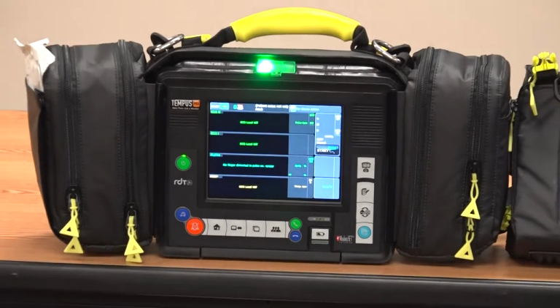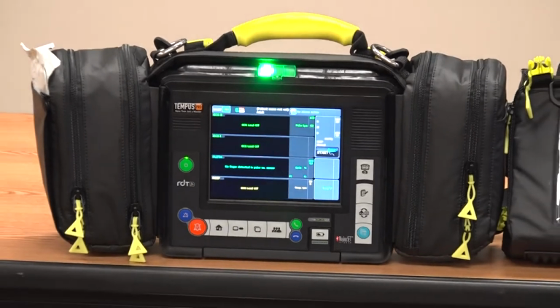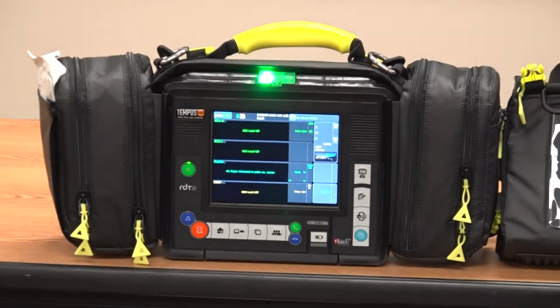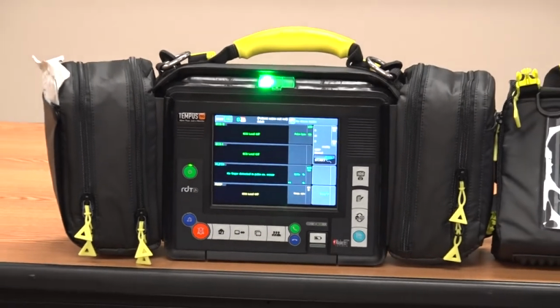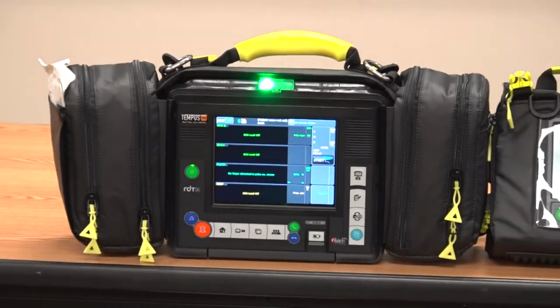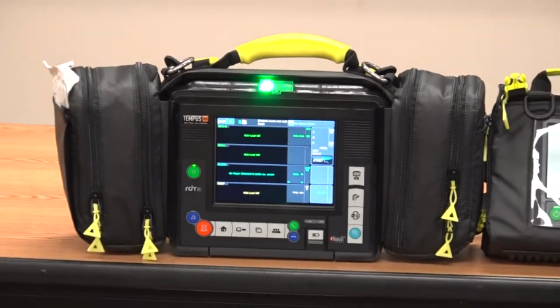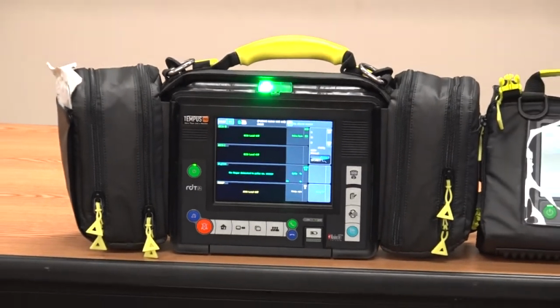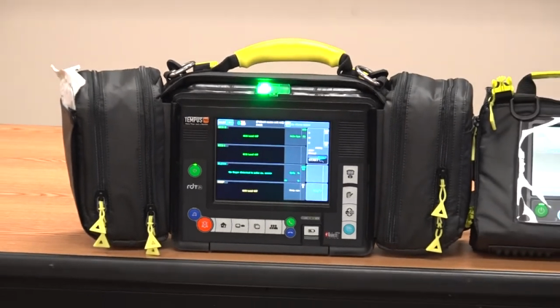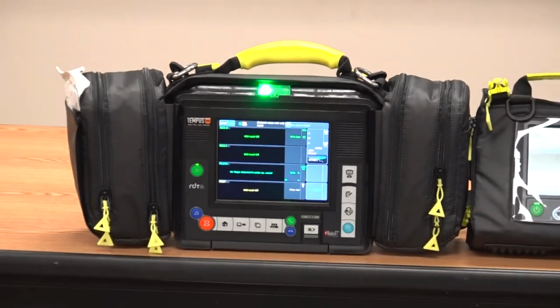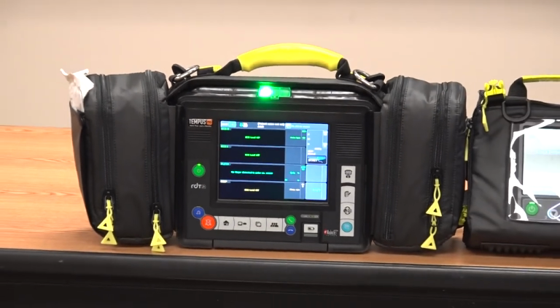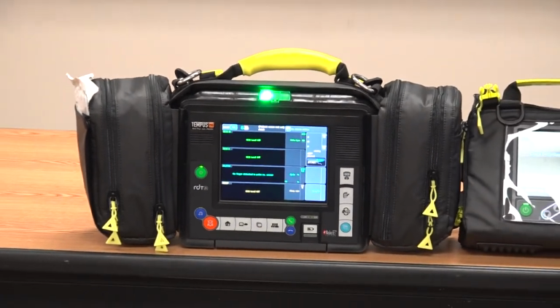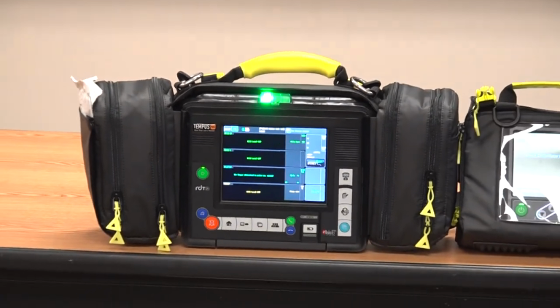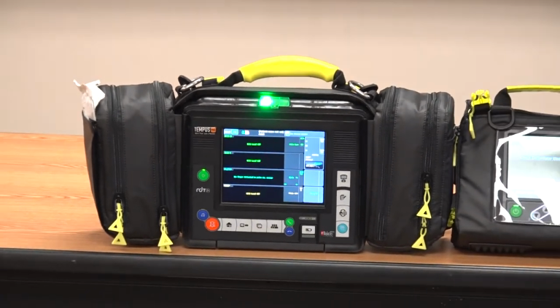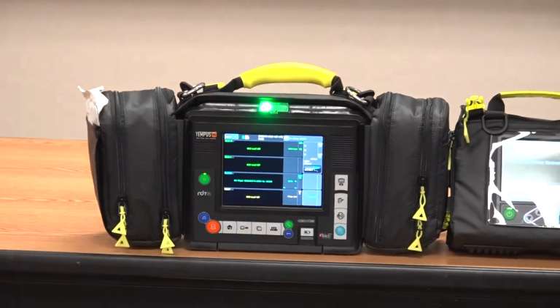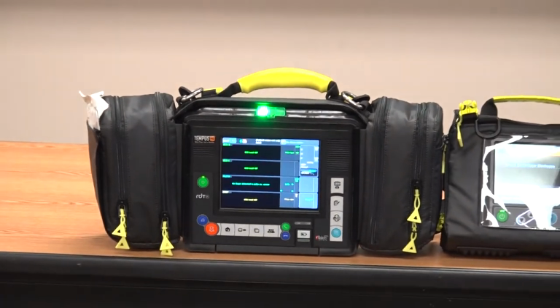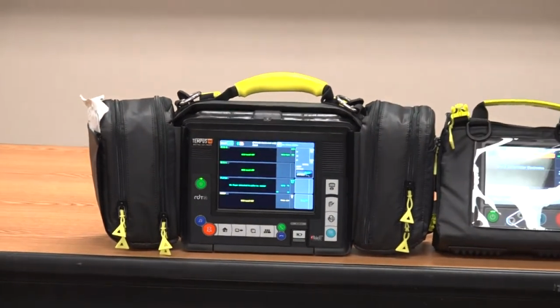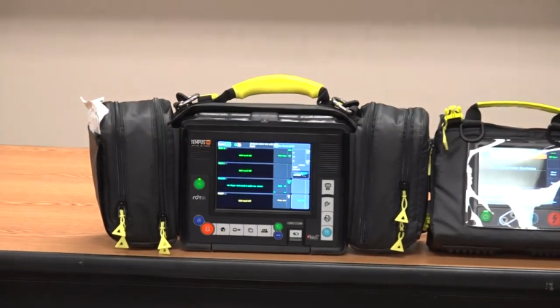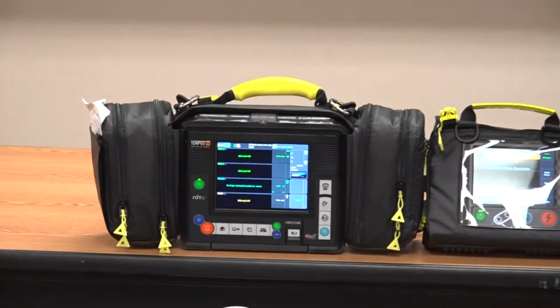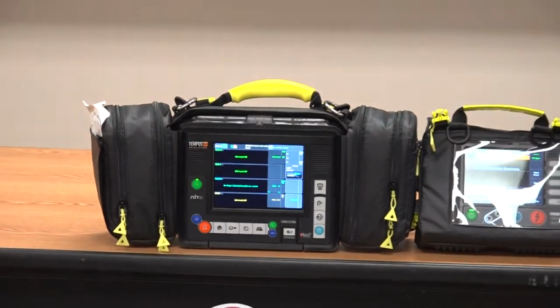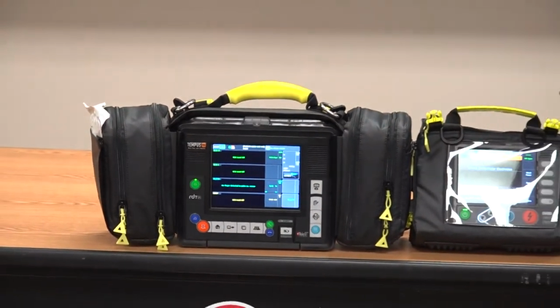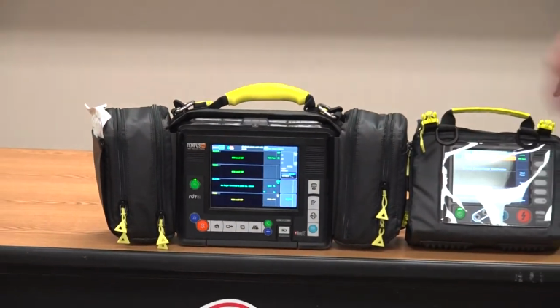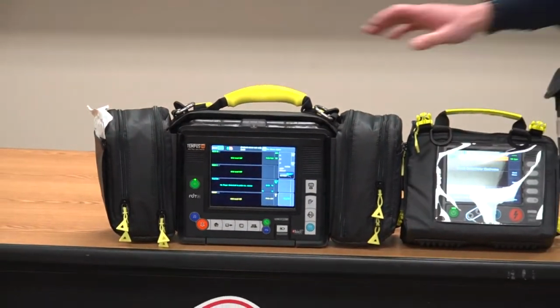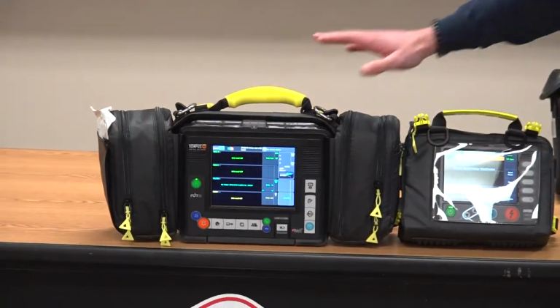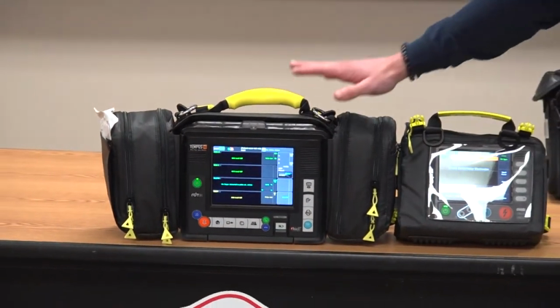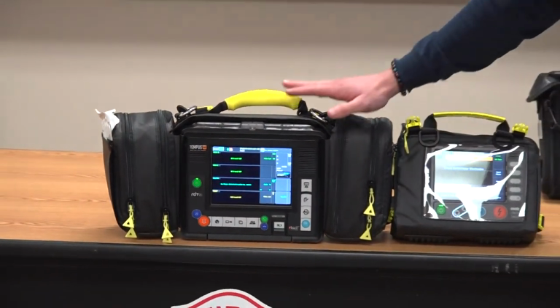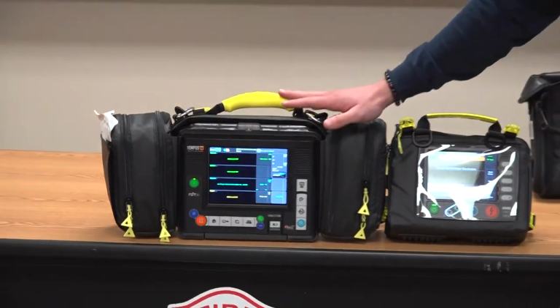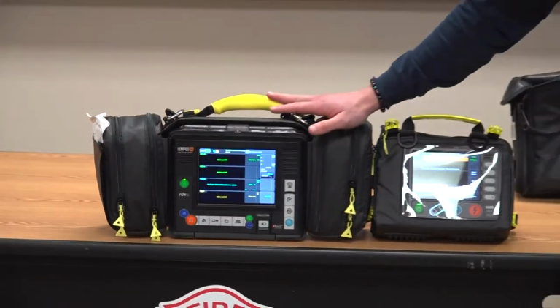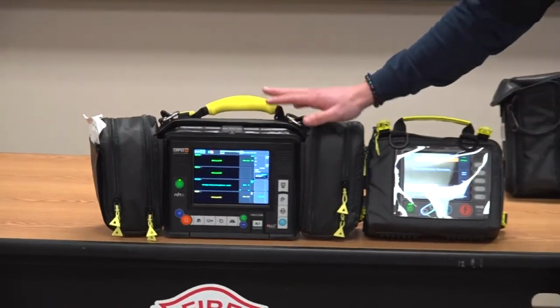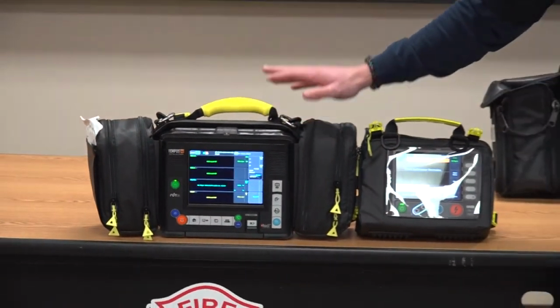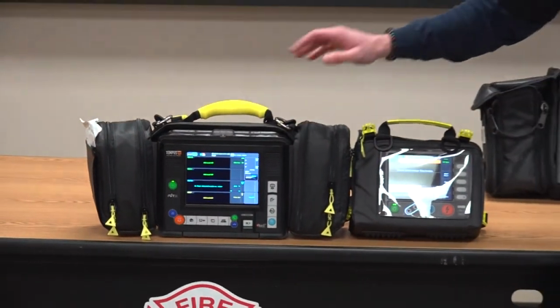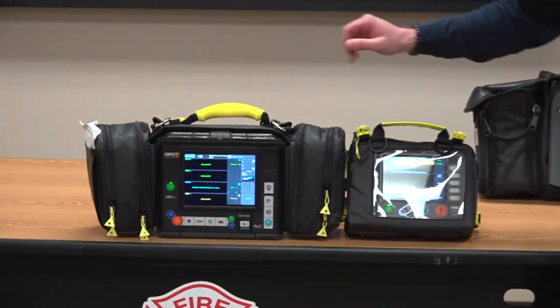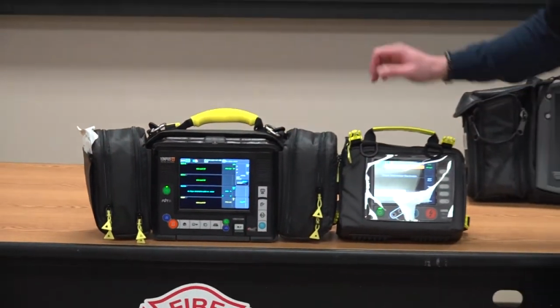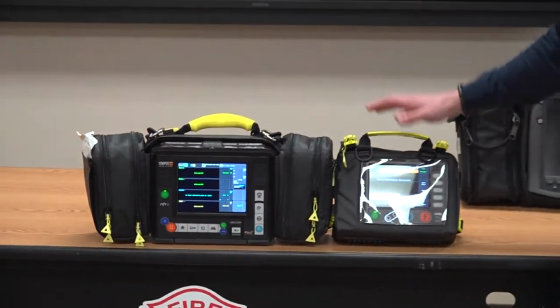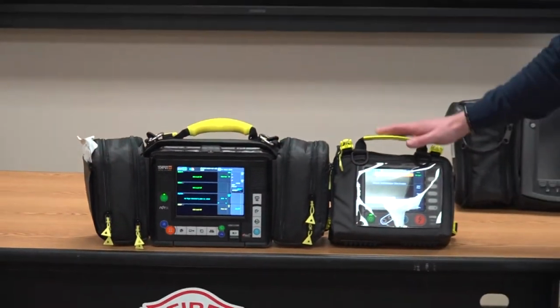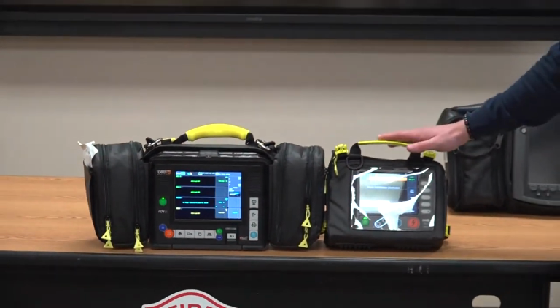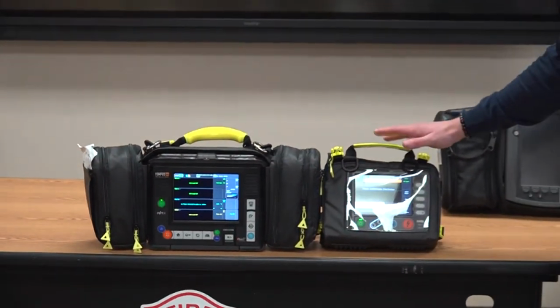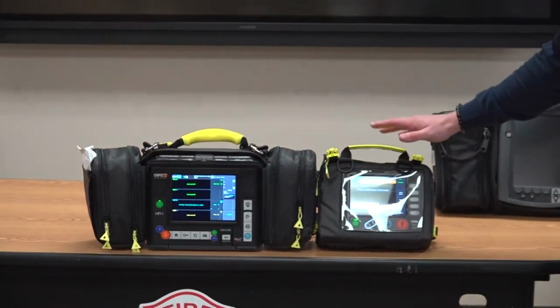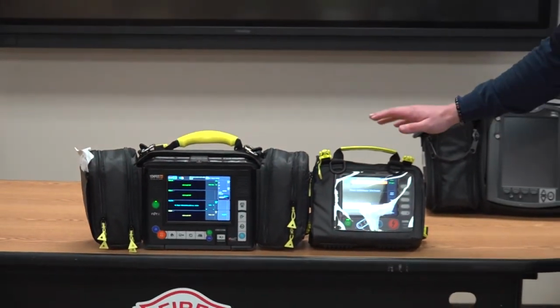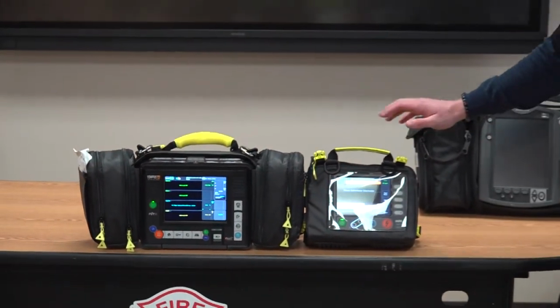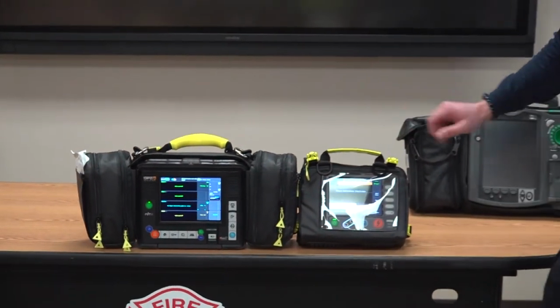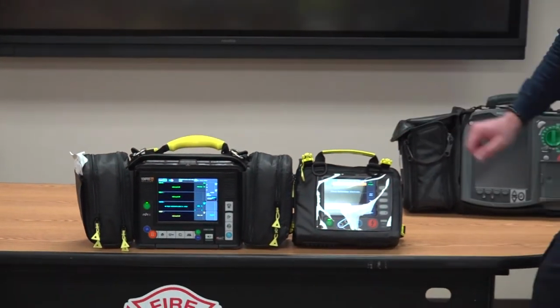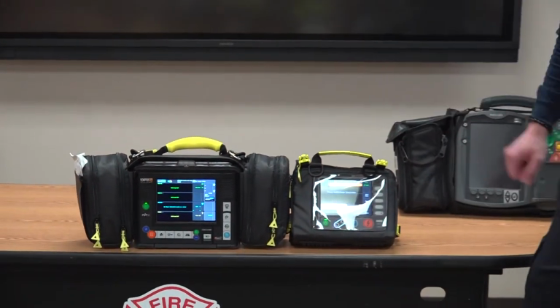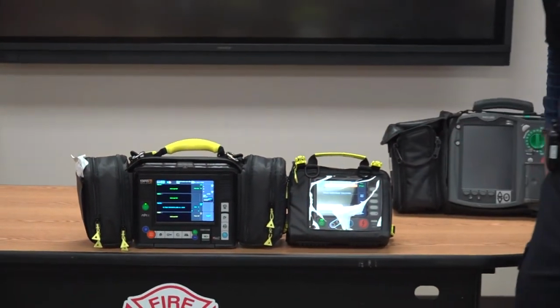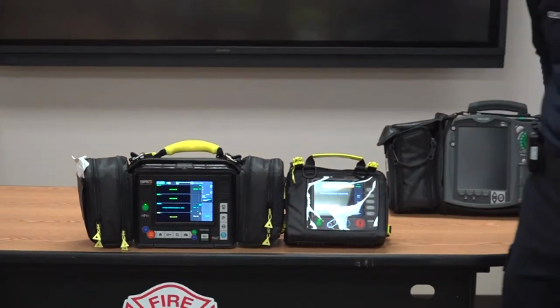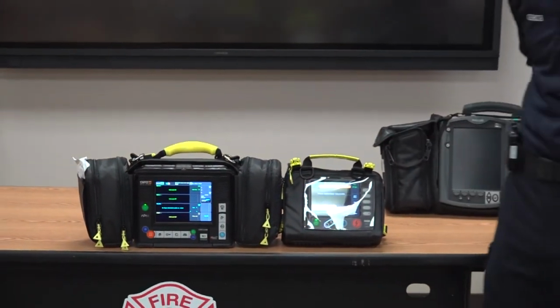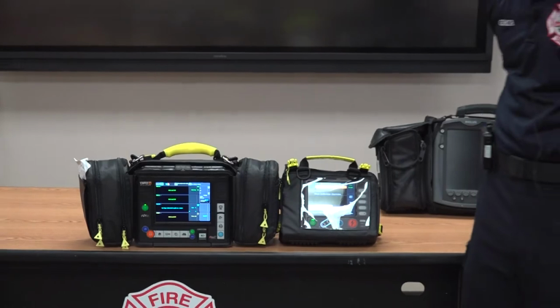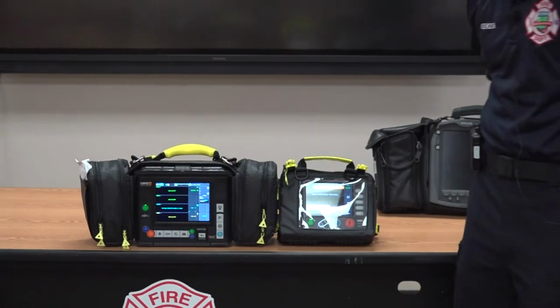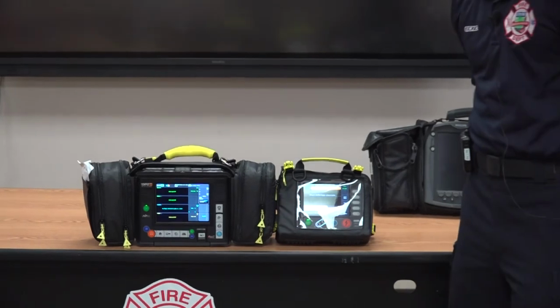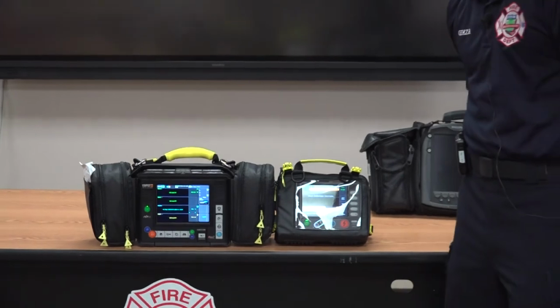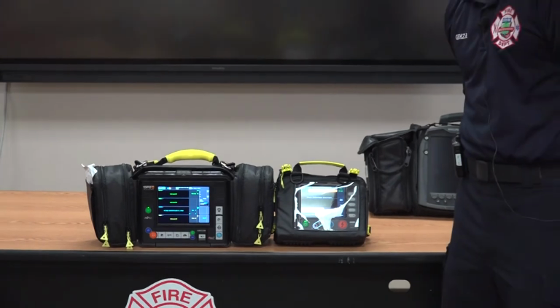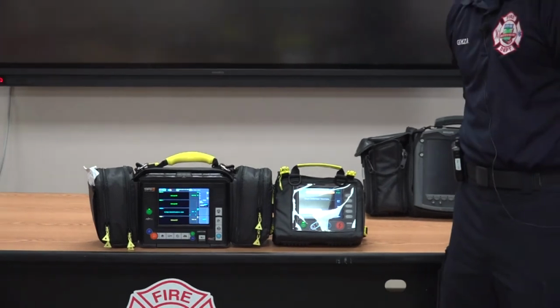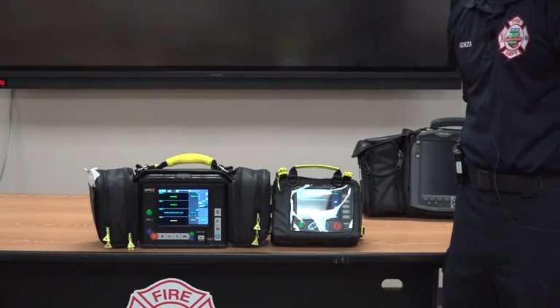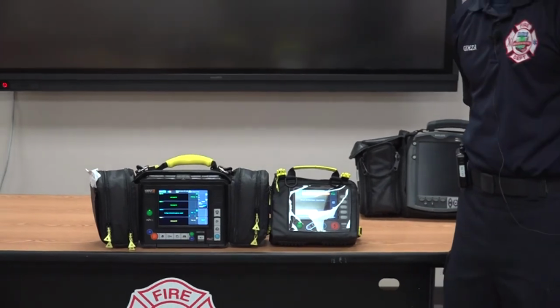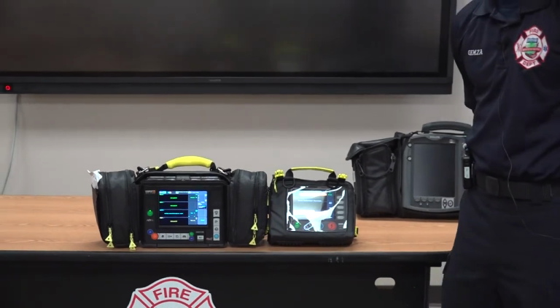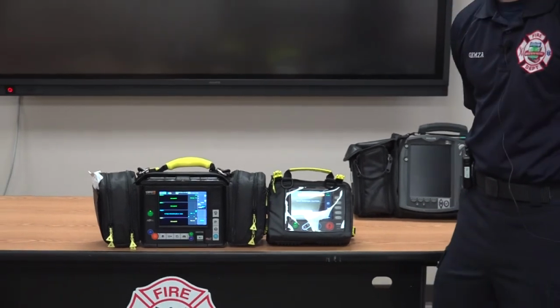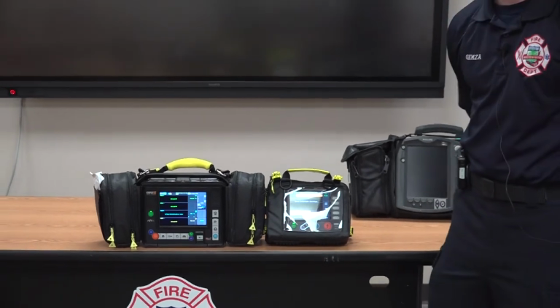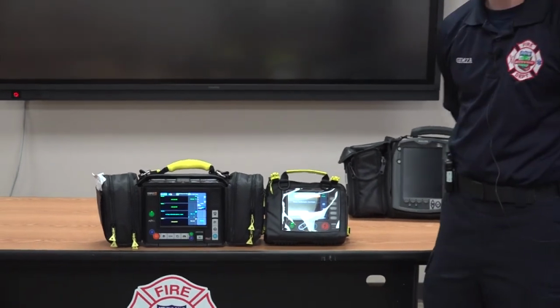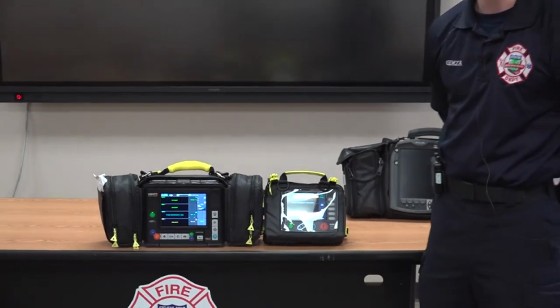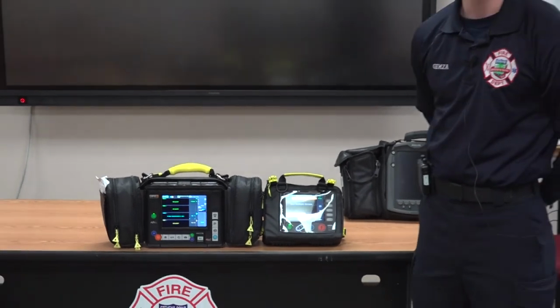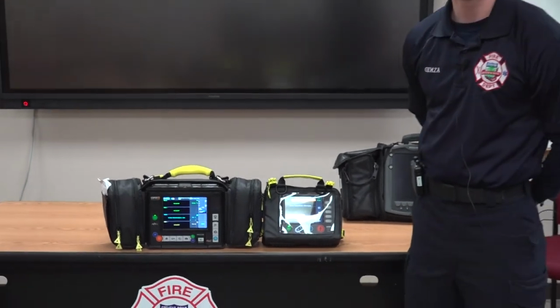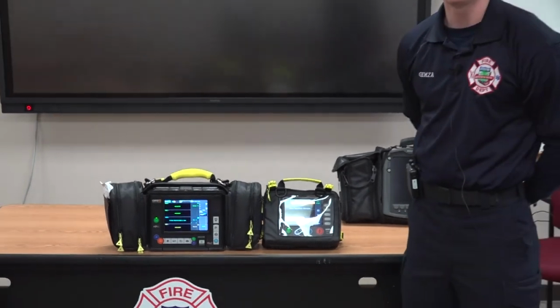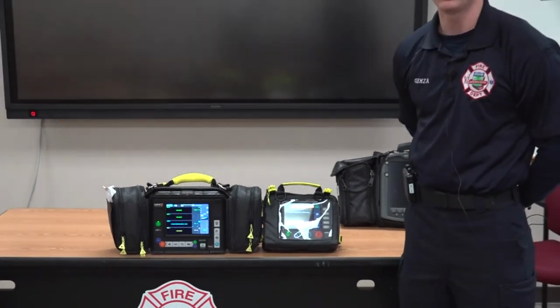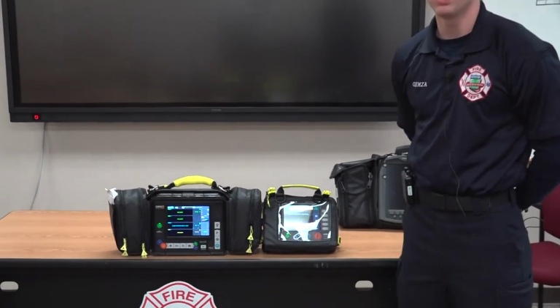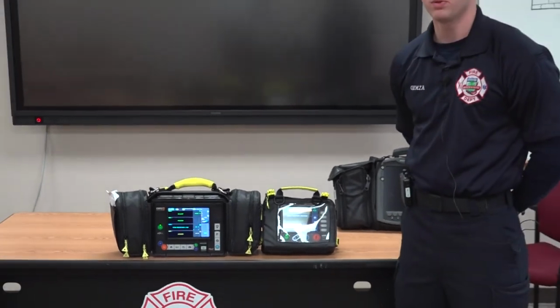As you heard that little chime, that is the monitor syncing up with the defibrillator. The two of them communicate by Bluetooth.